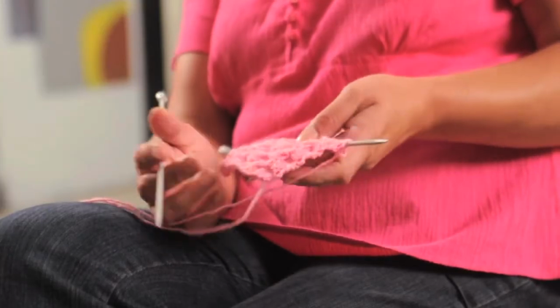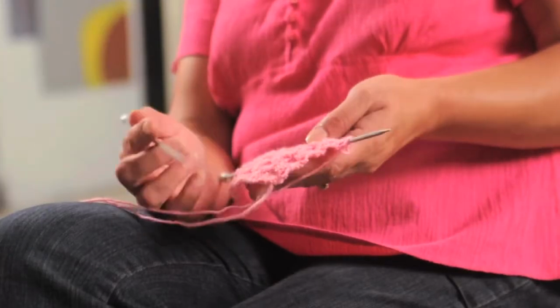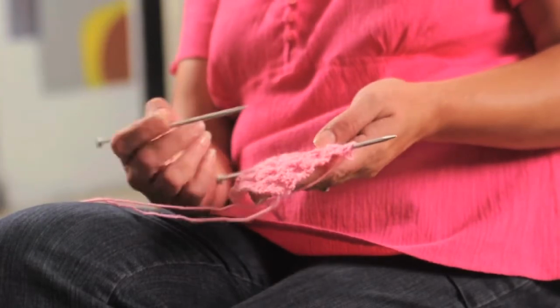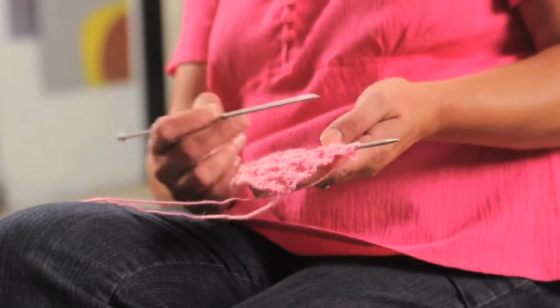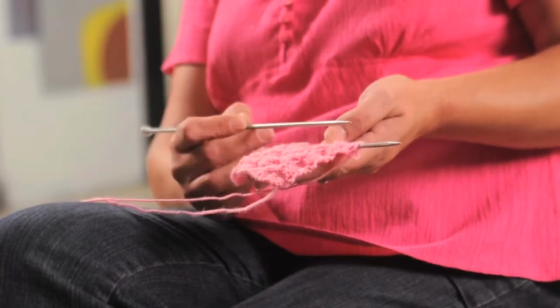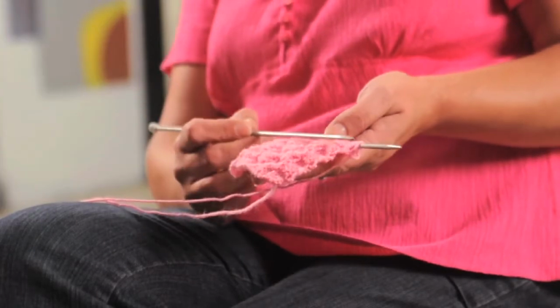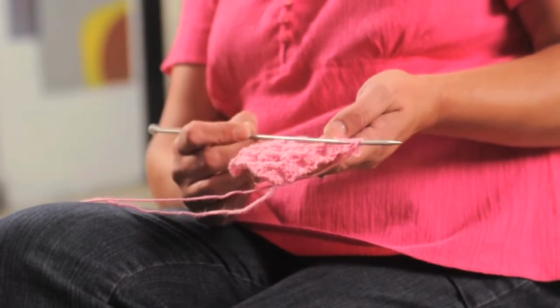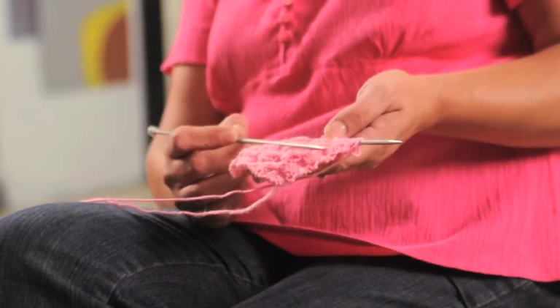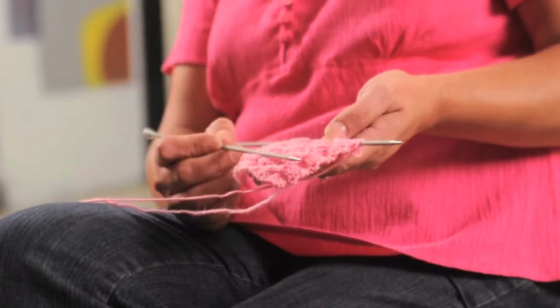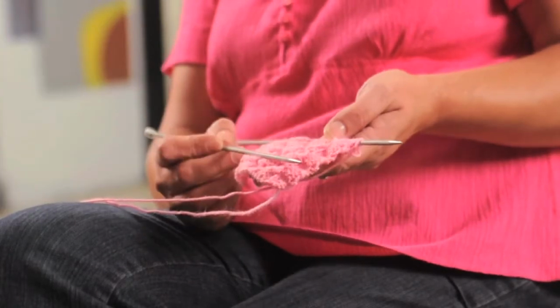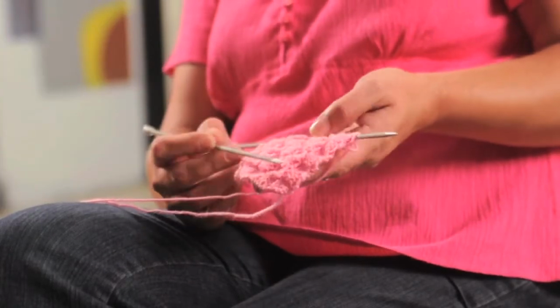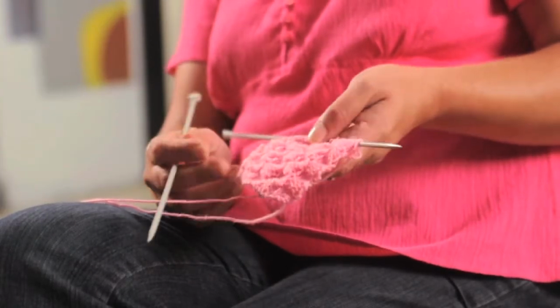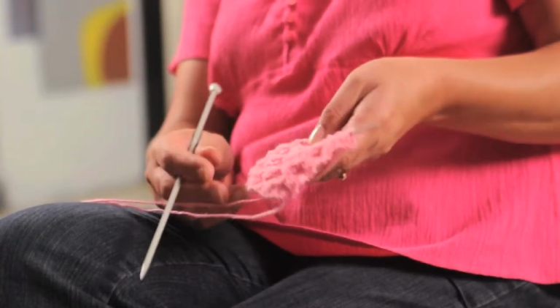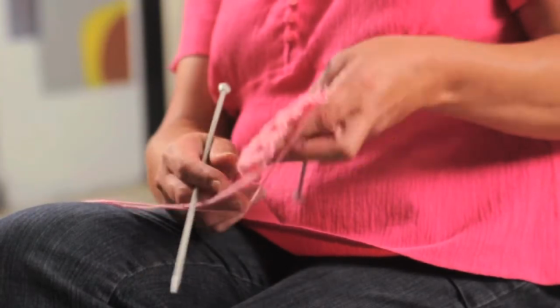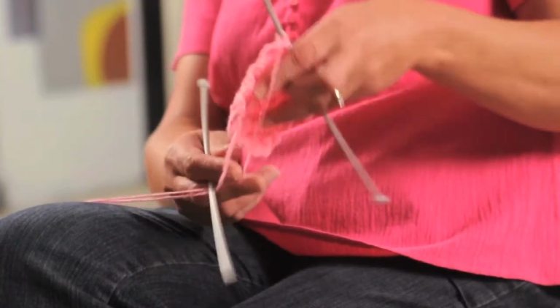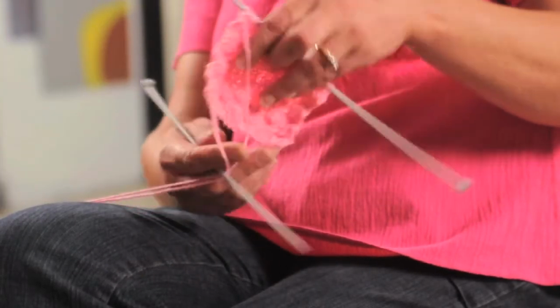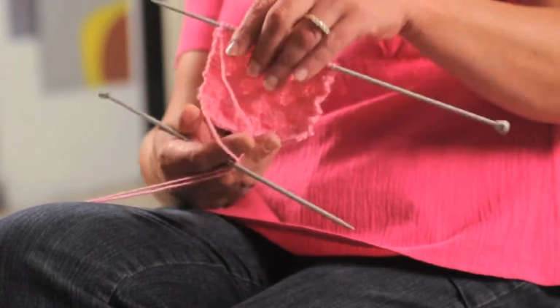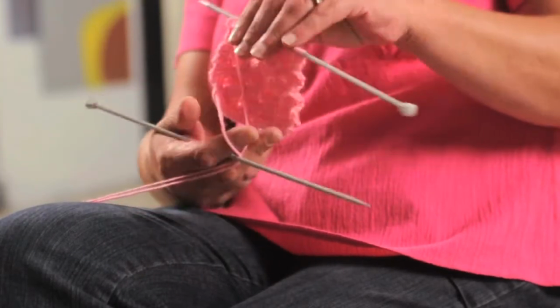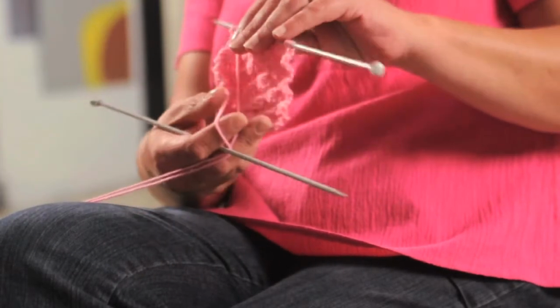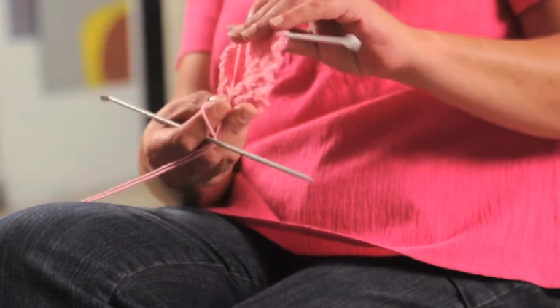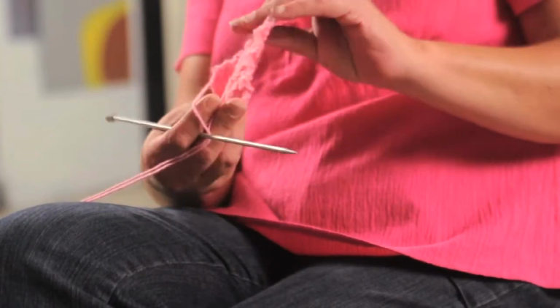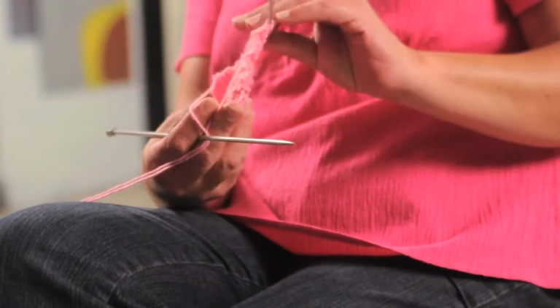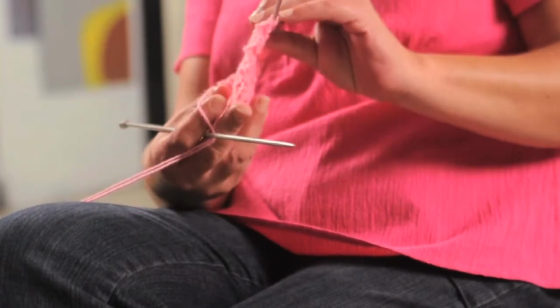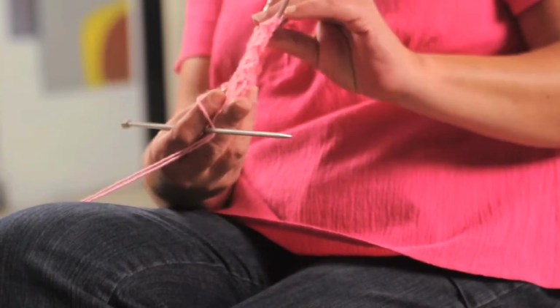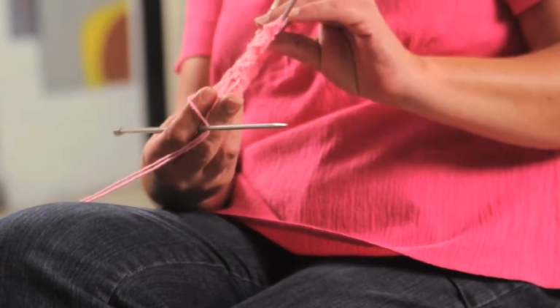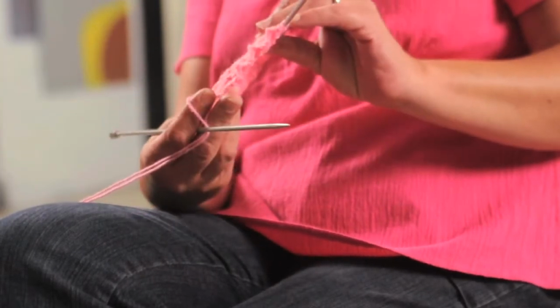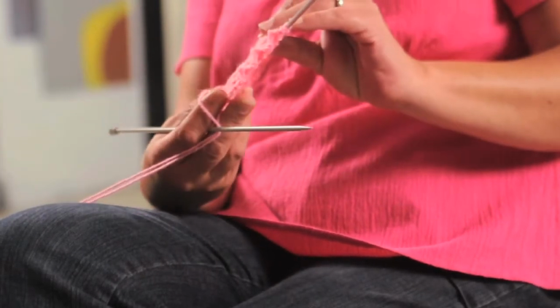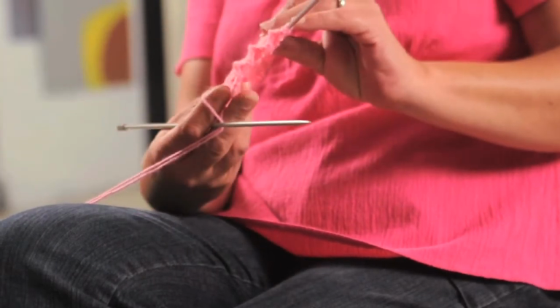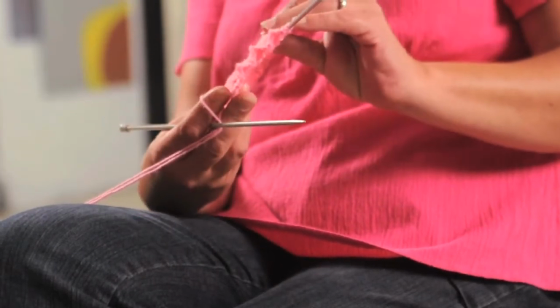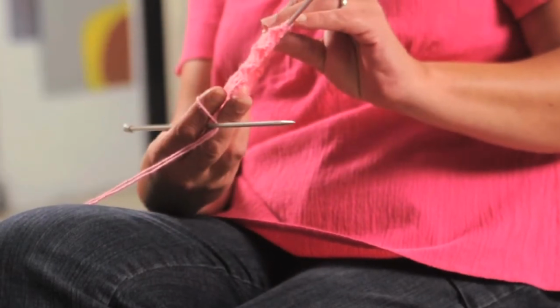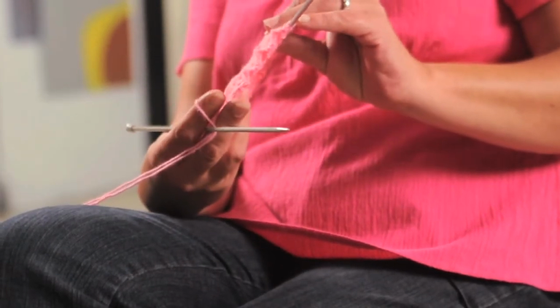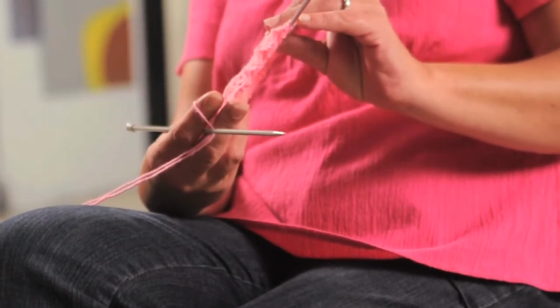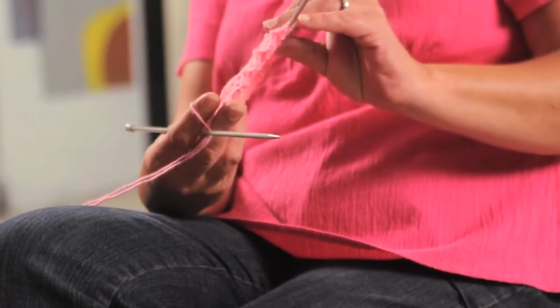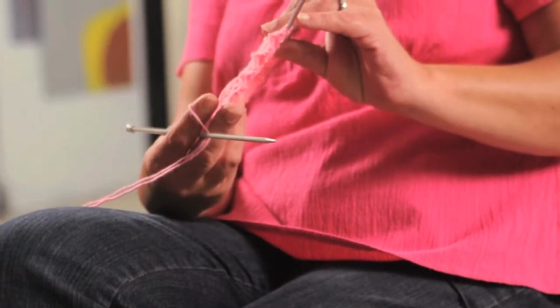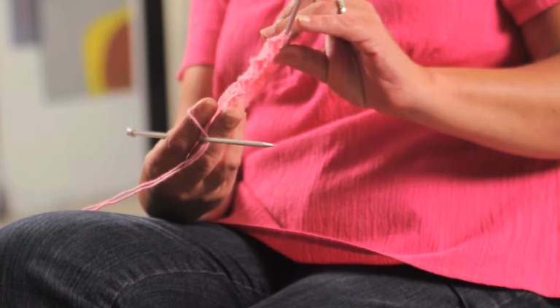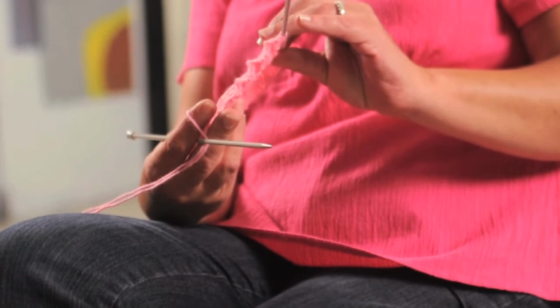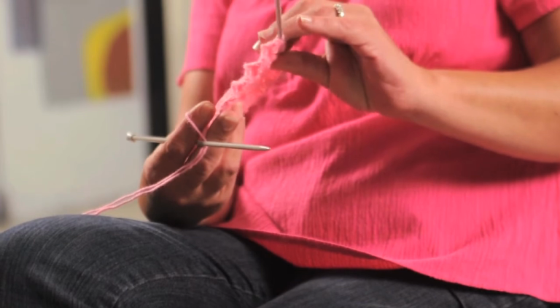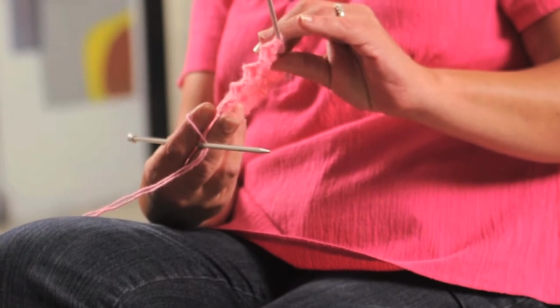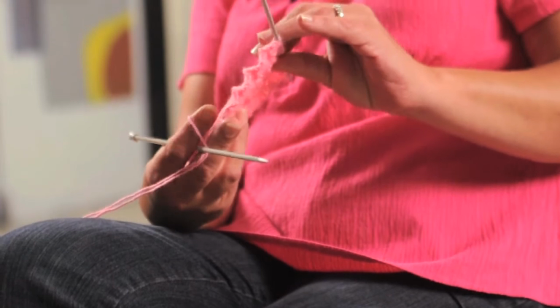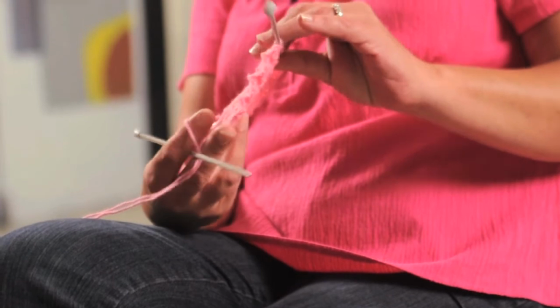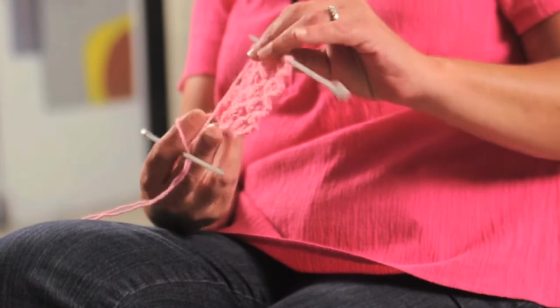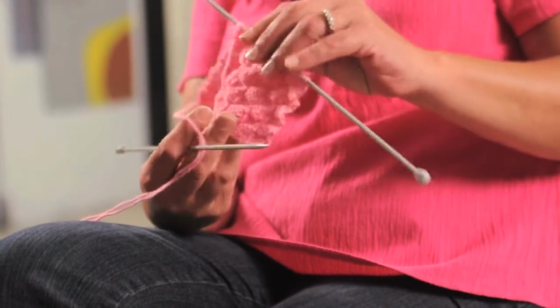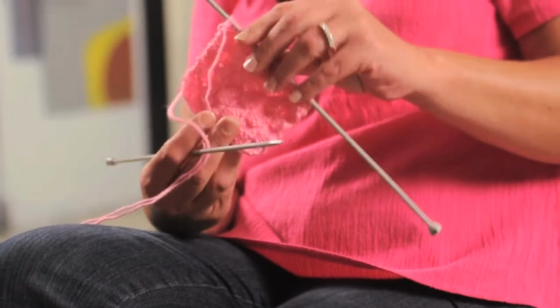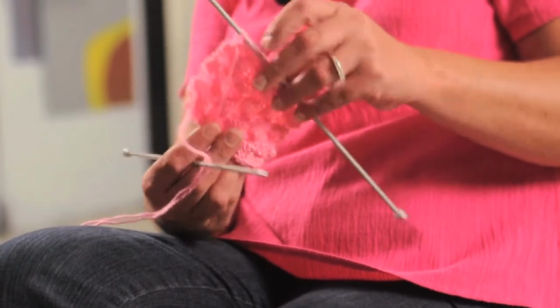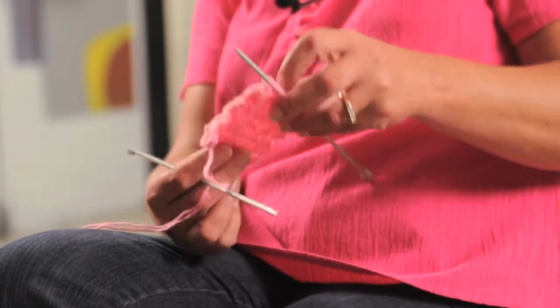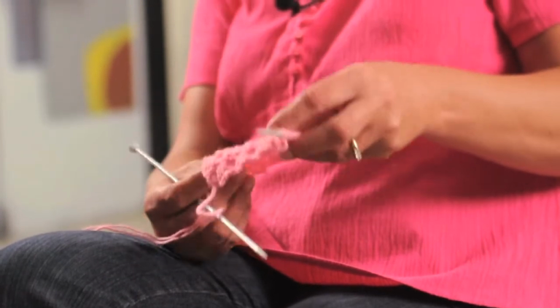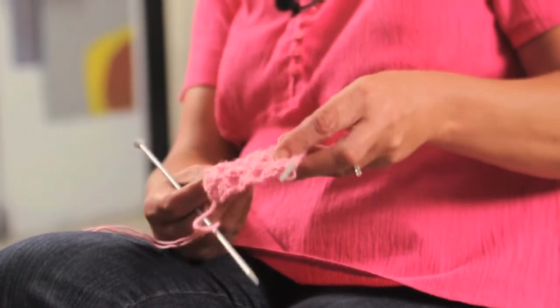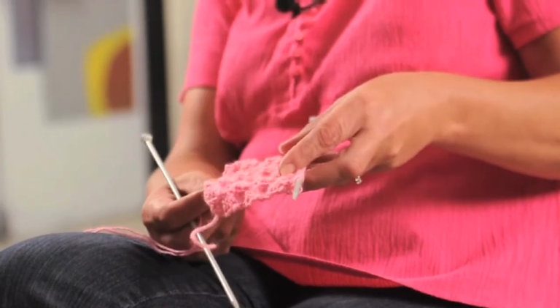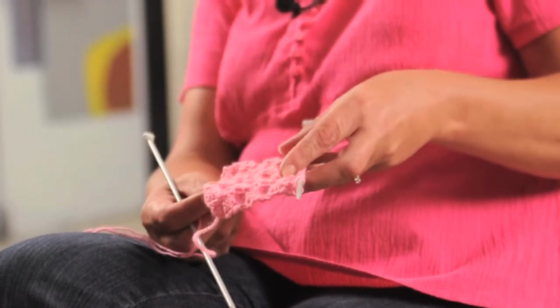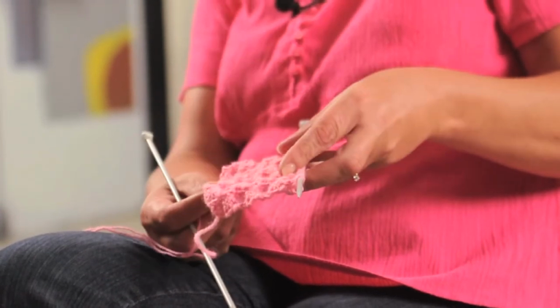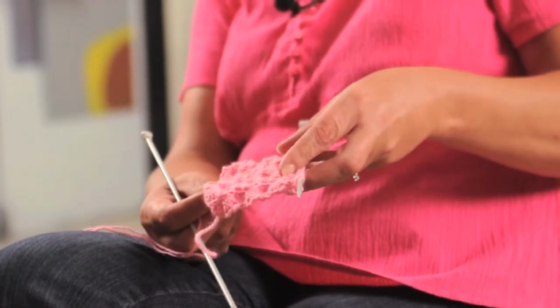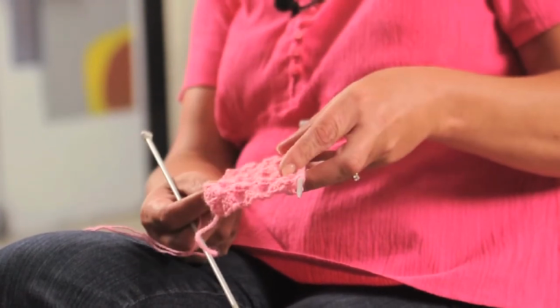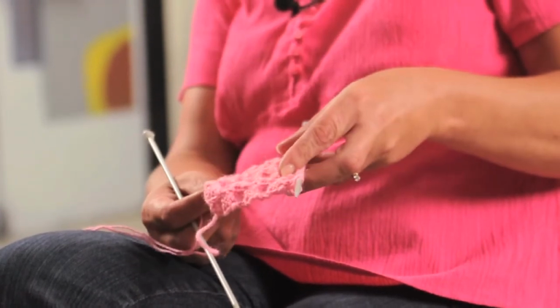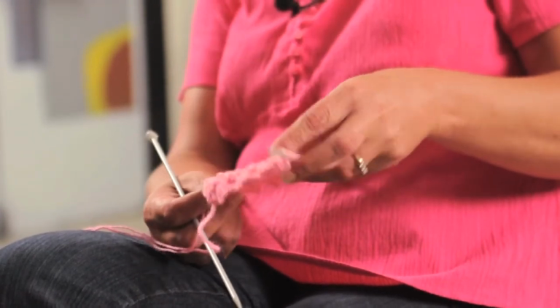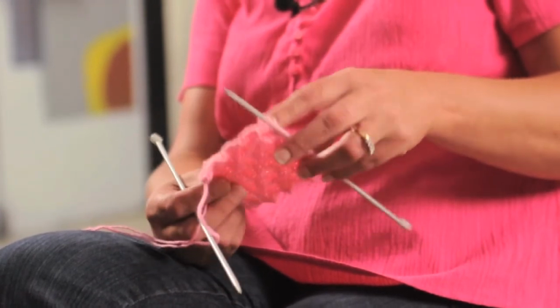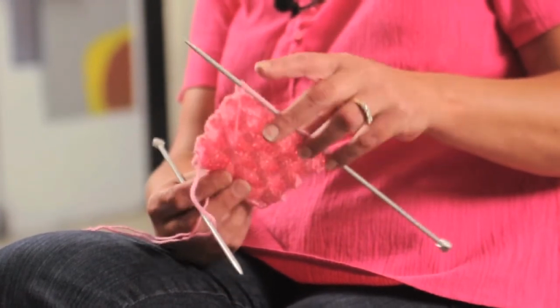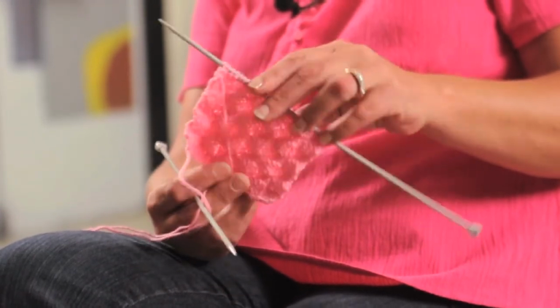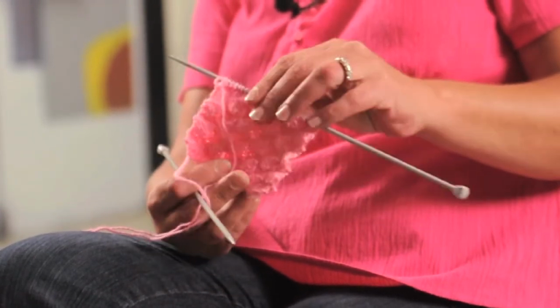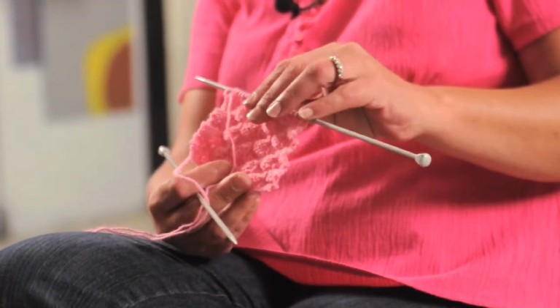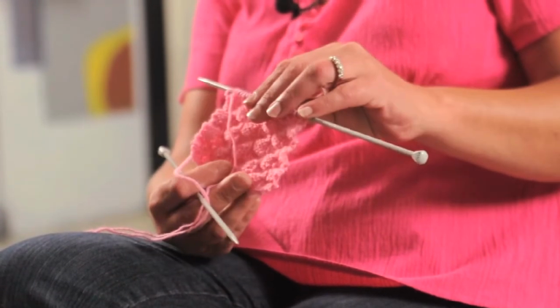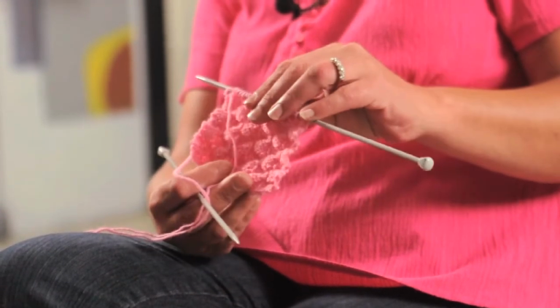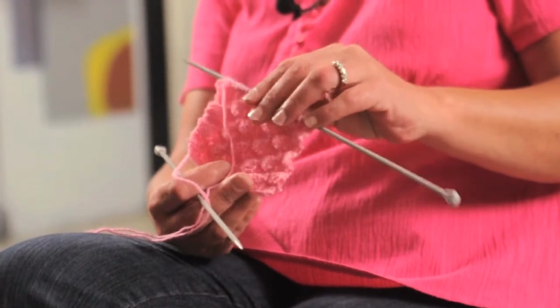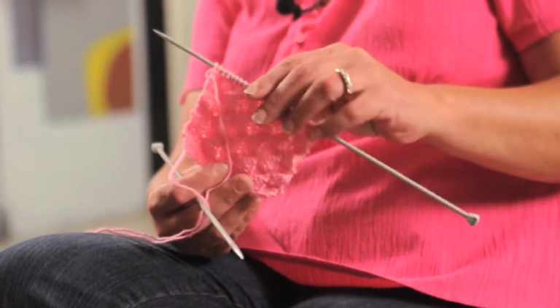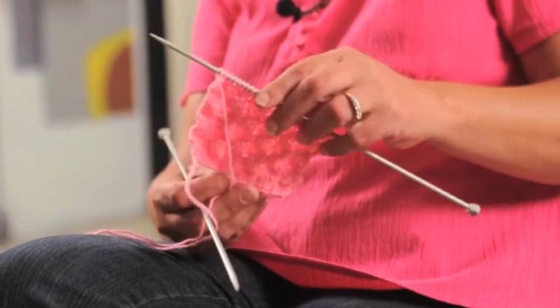One nice thing about the basket weave is it is a reversible stitch. It looks the same on both the front and the back.